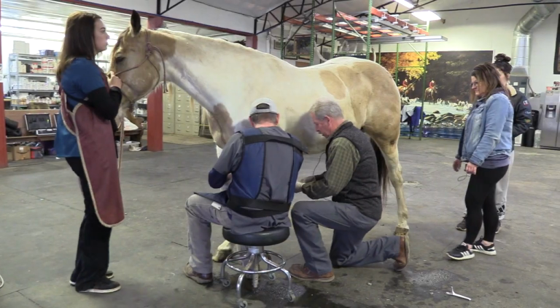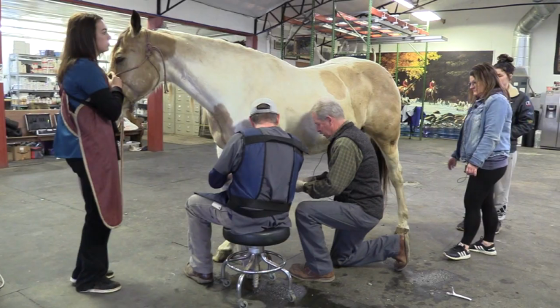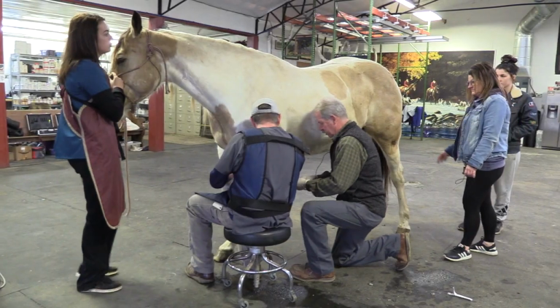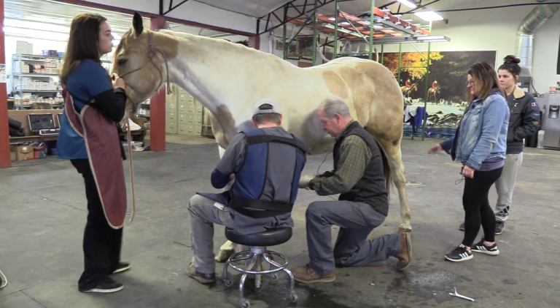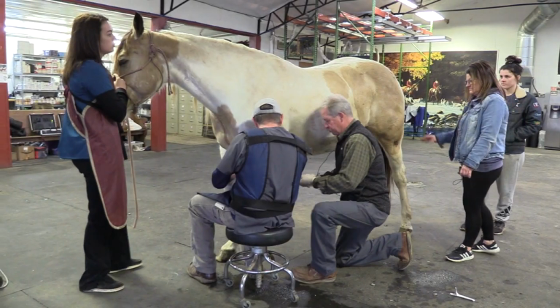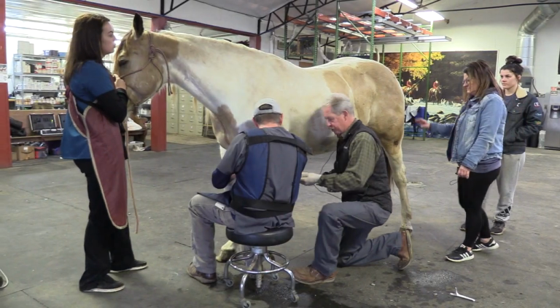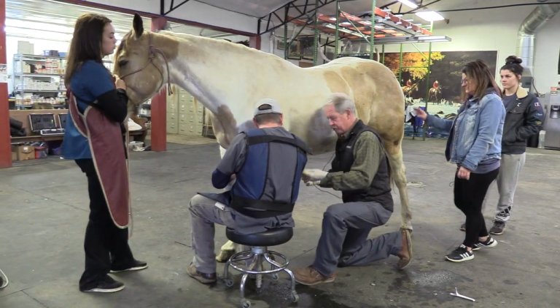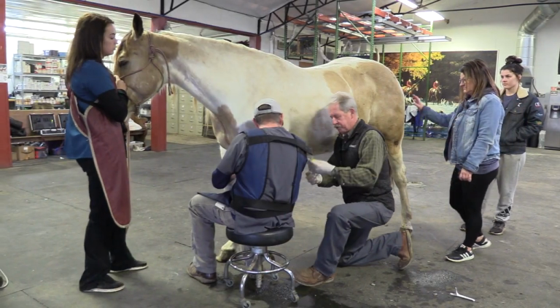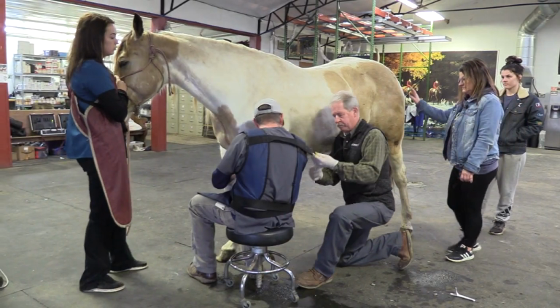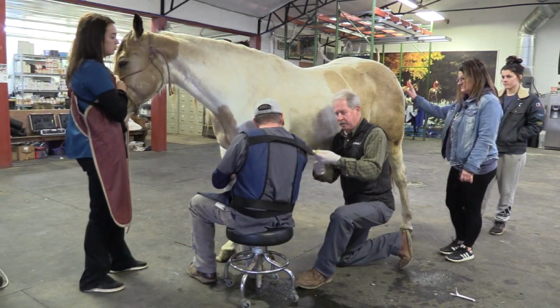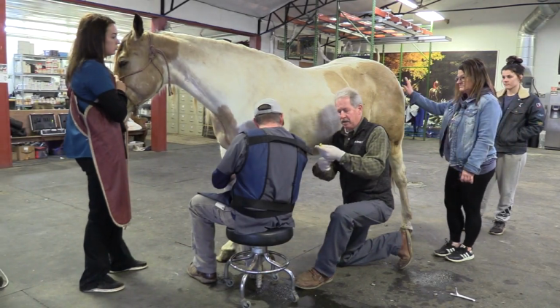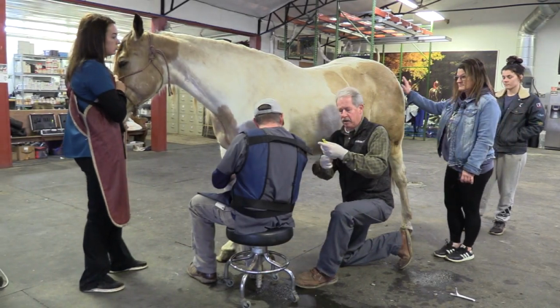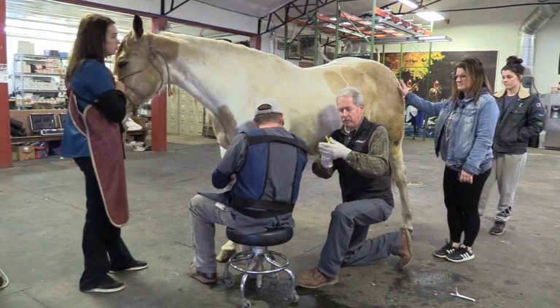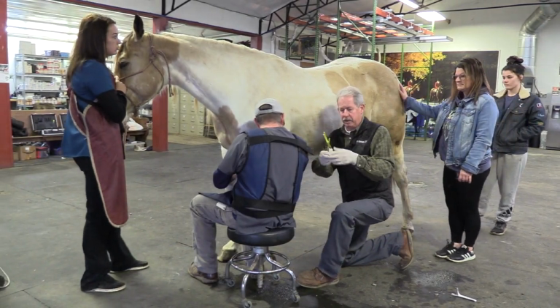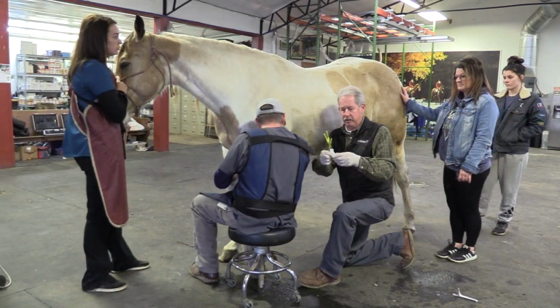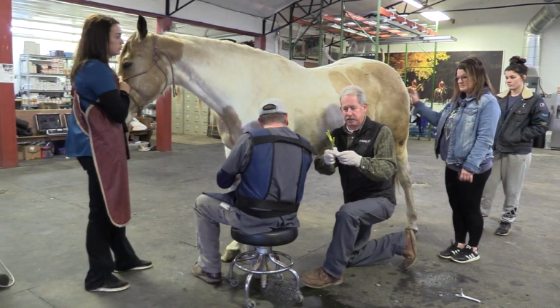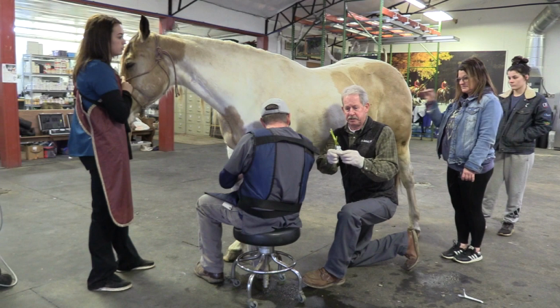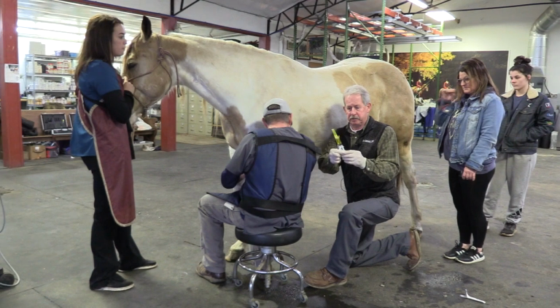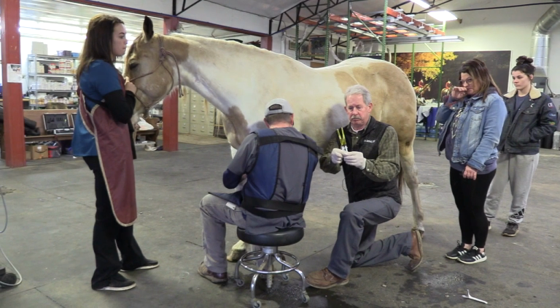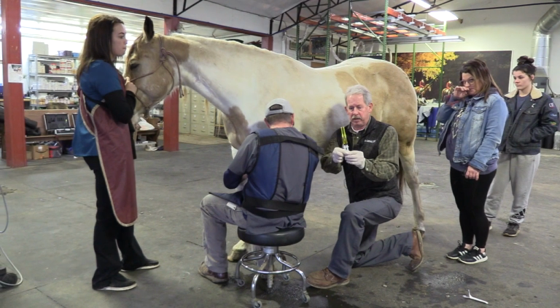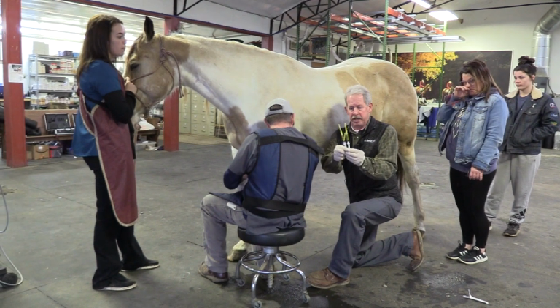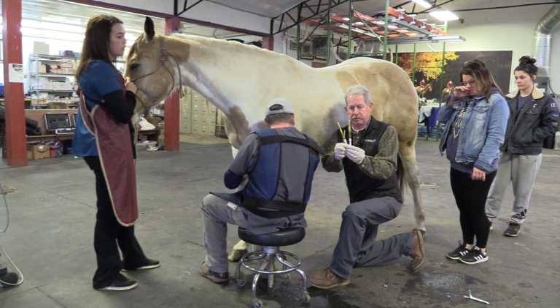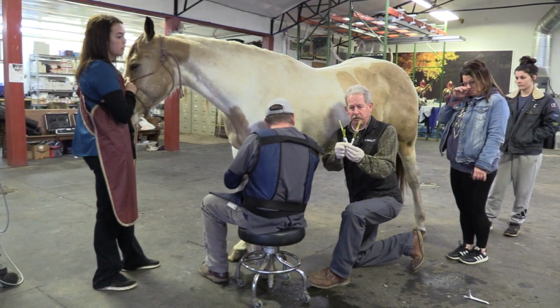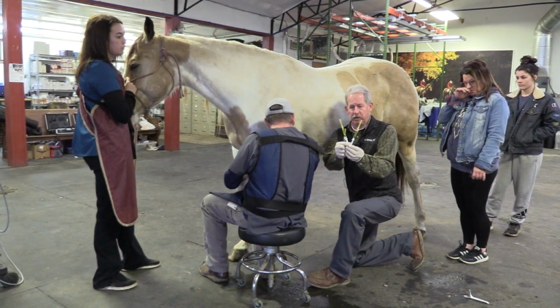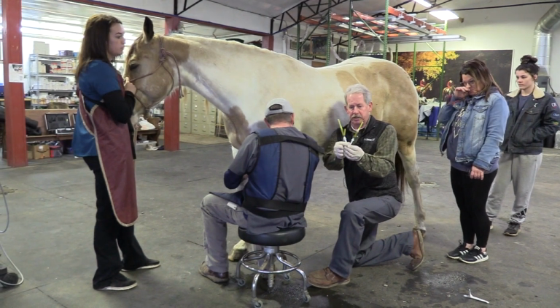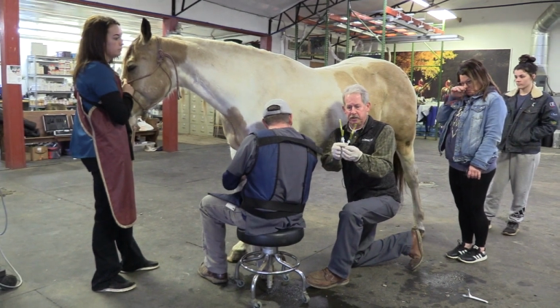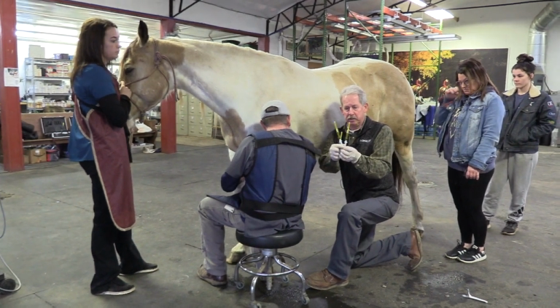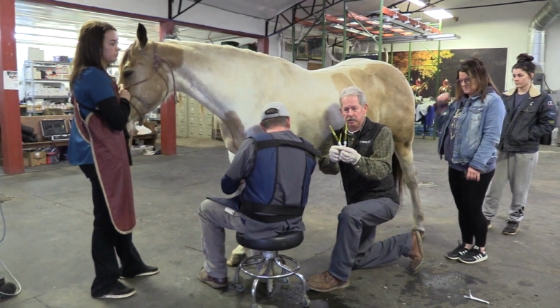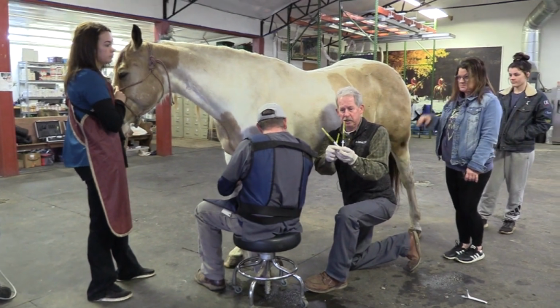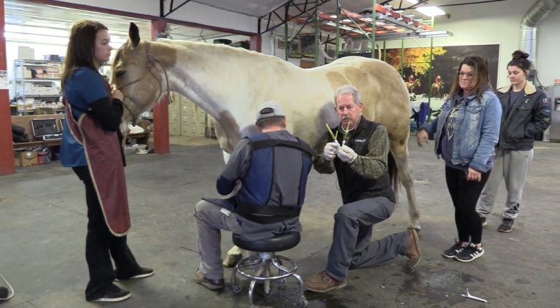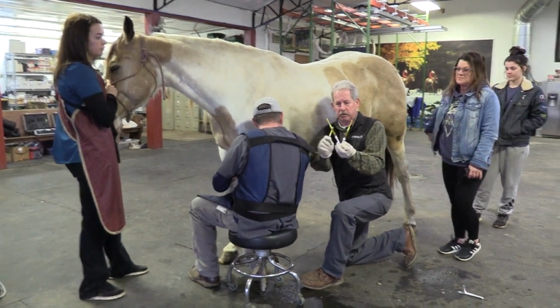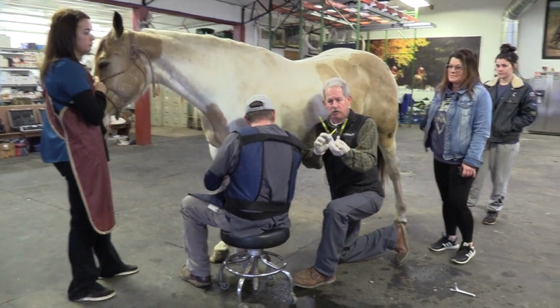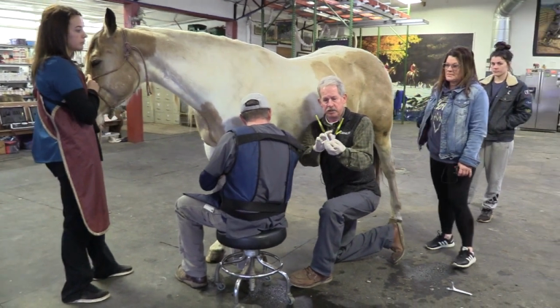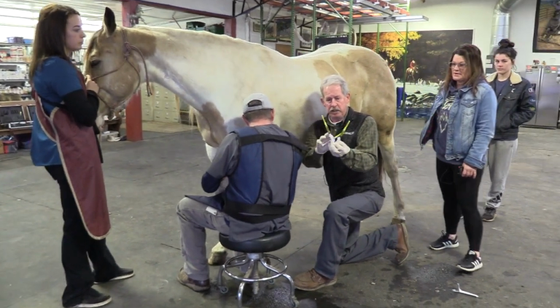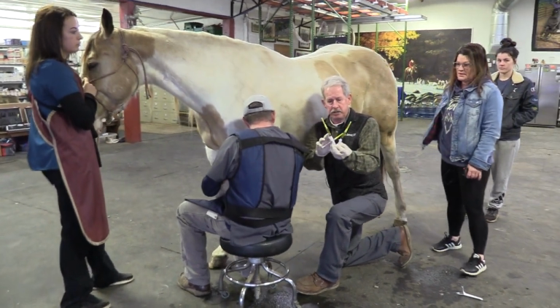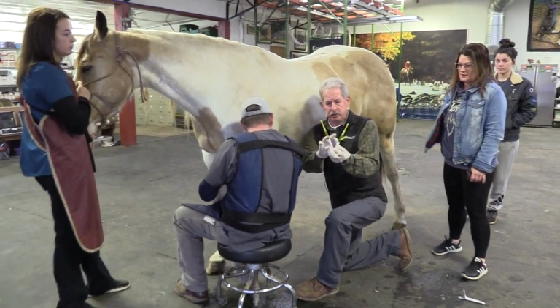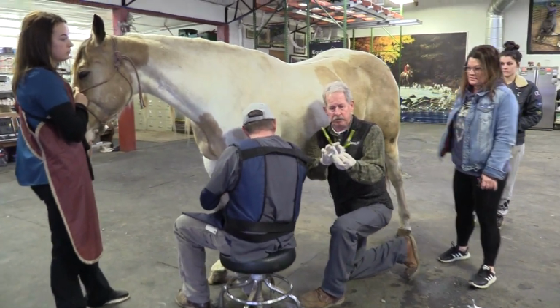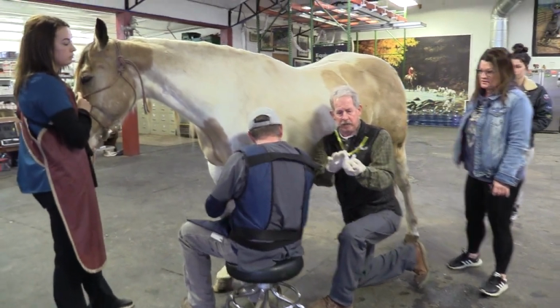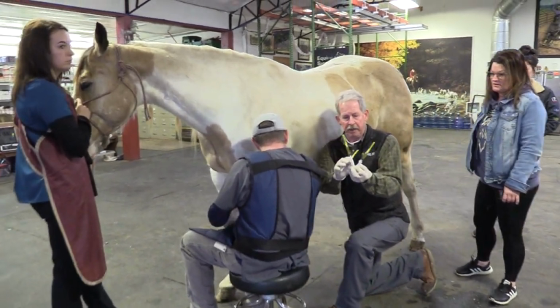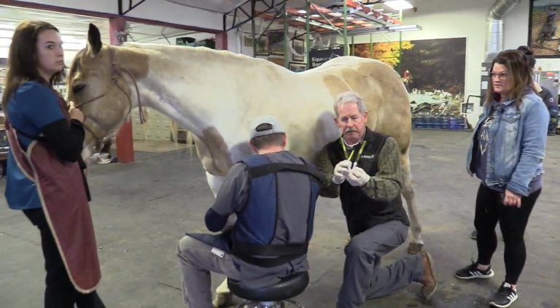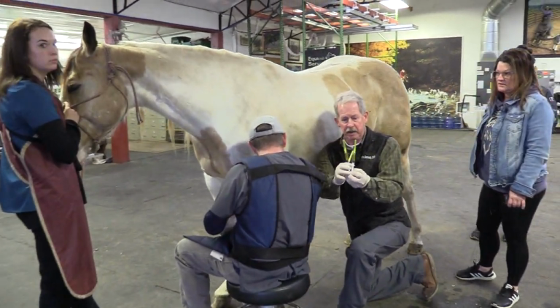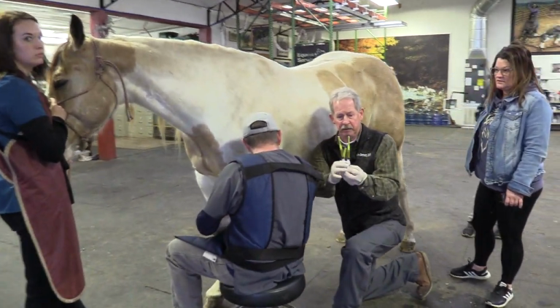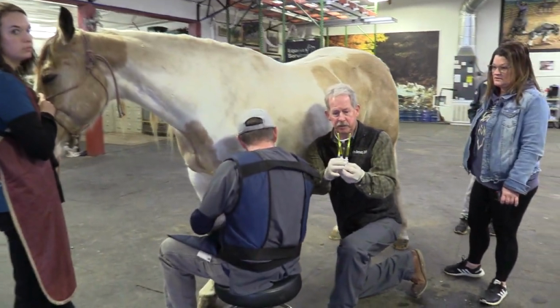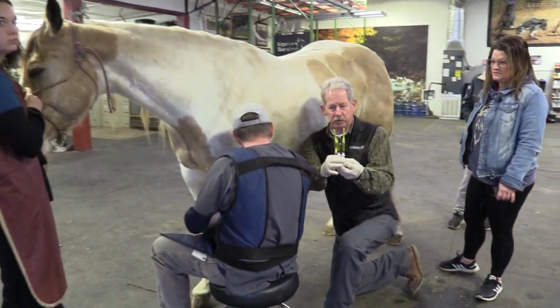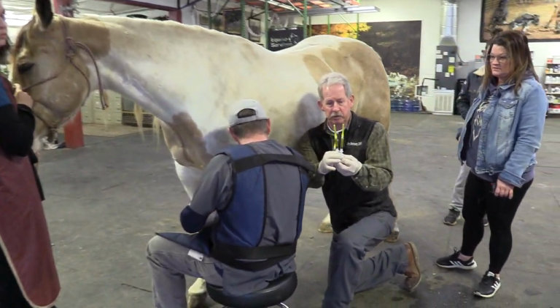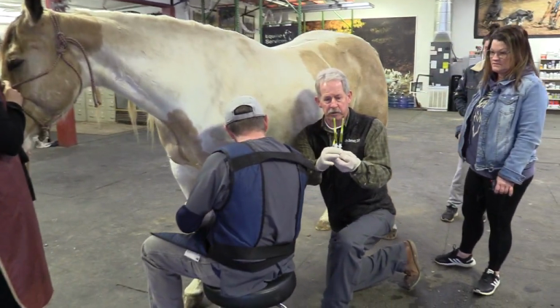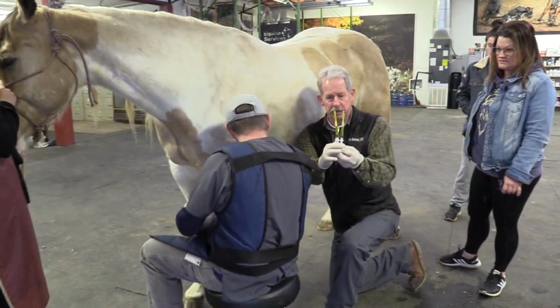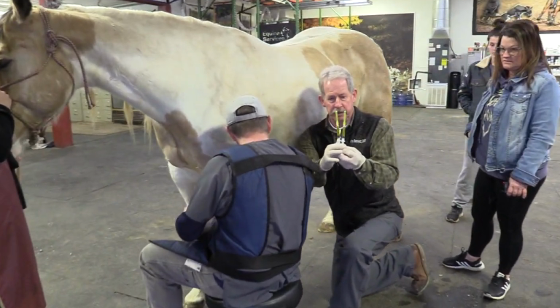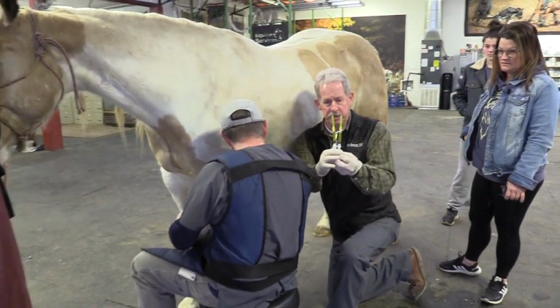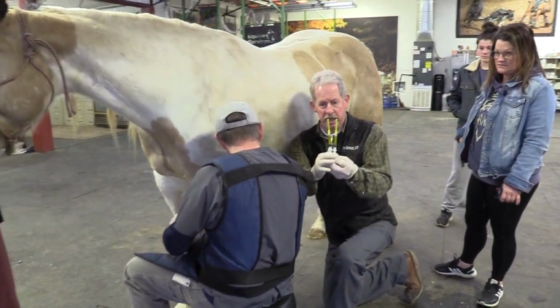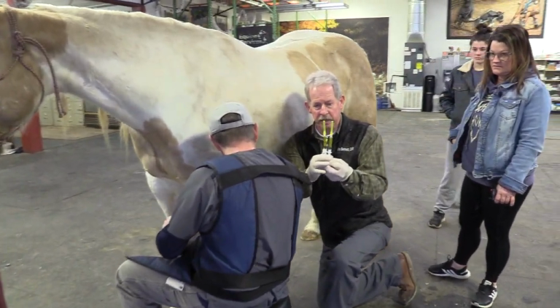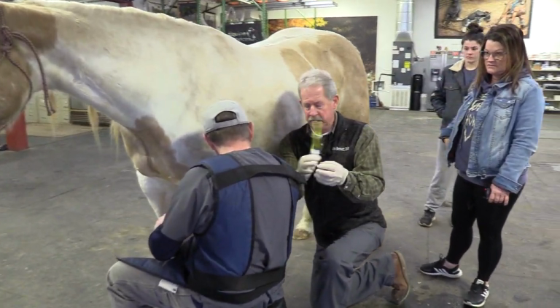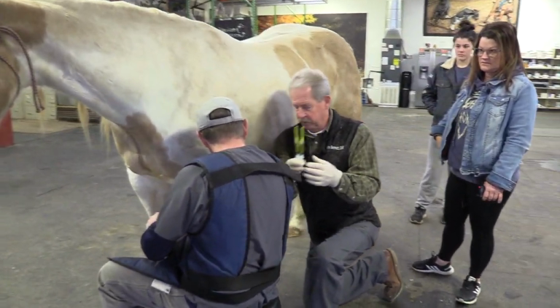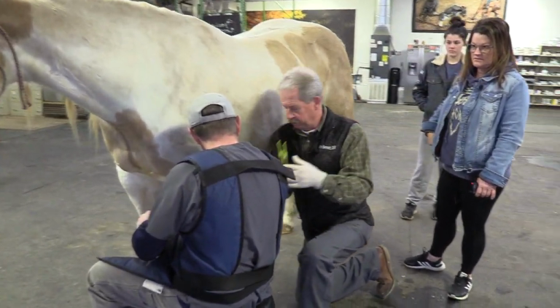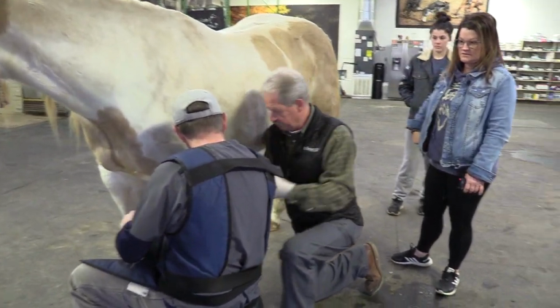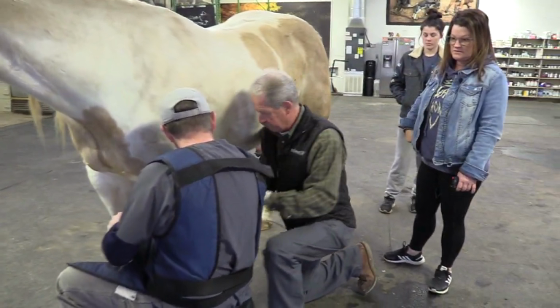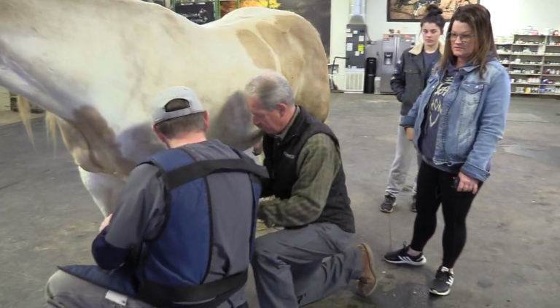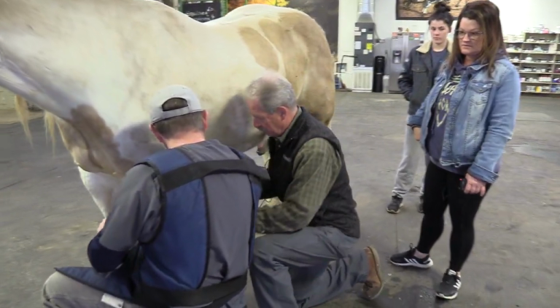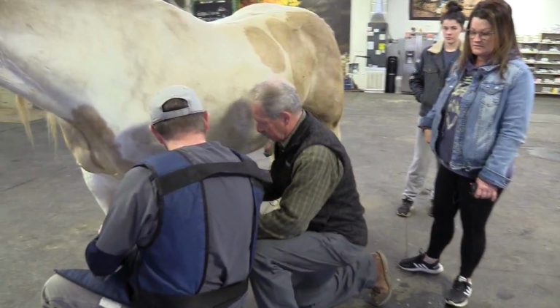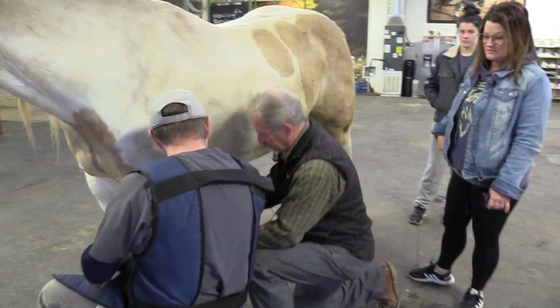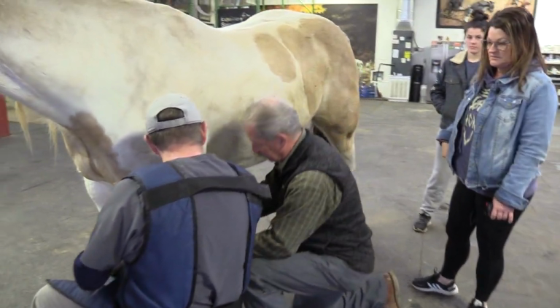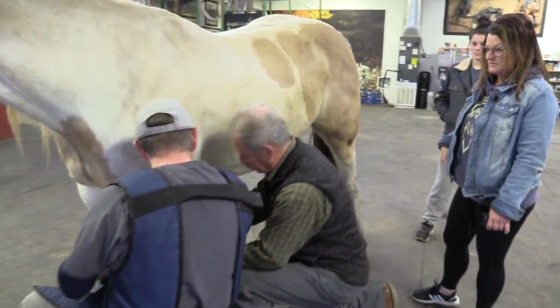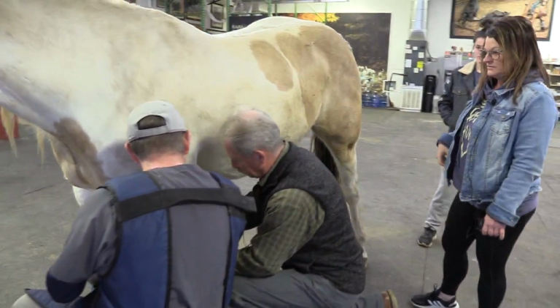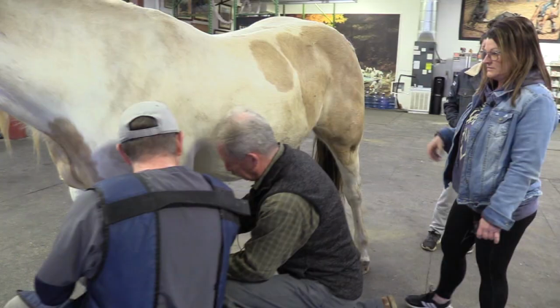This is the PRP — that's the plasma-rich proteins that we've got there. That's what we're going to inject into this lesion.